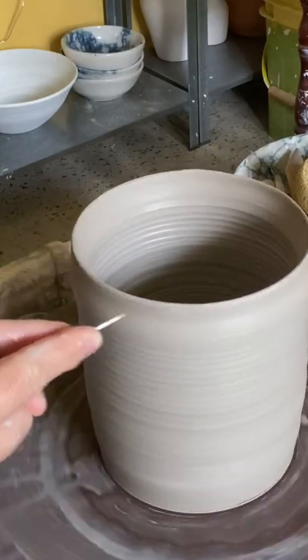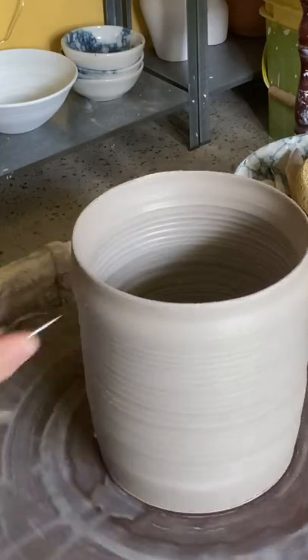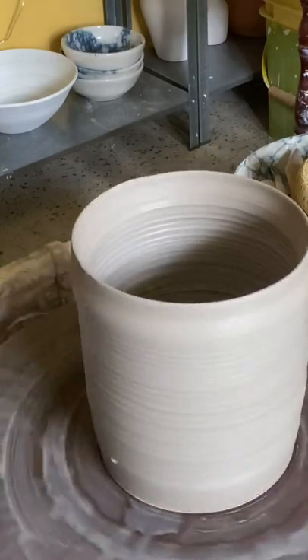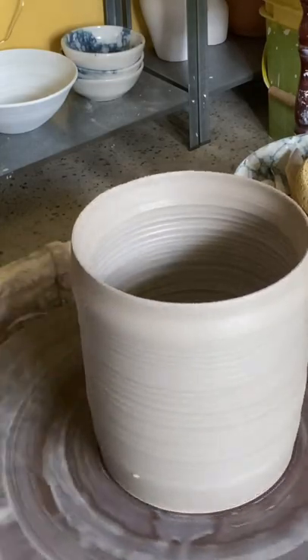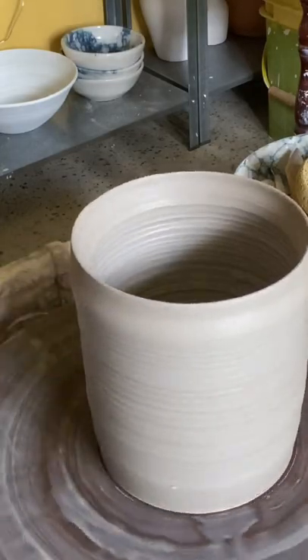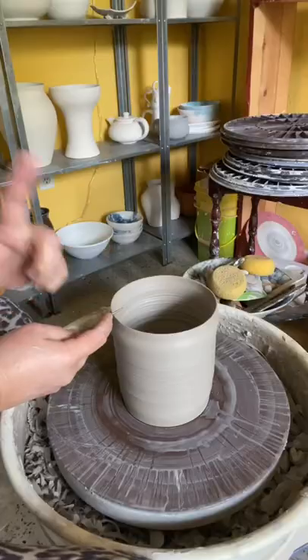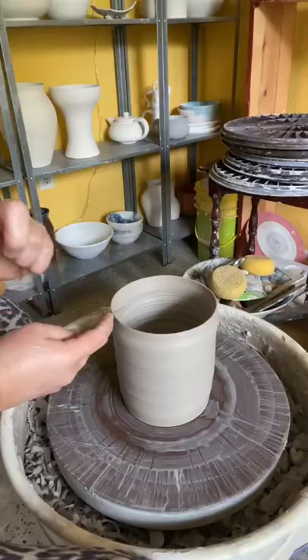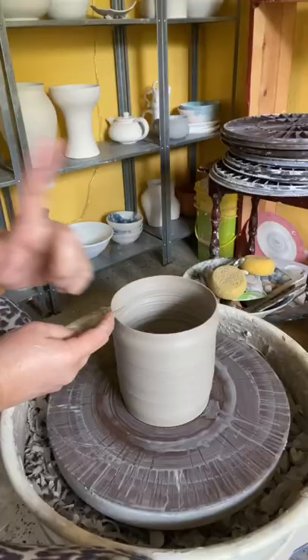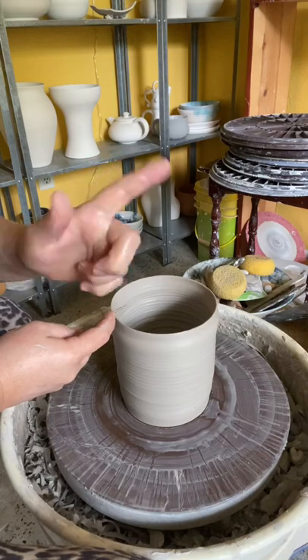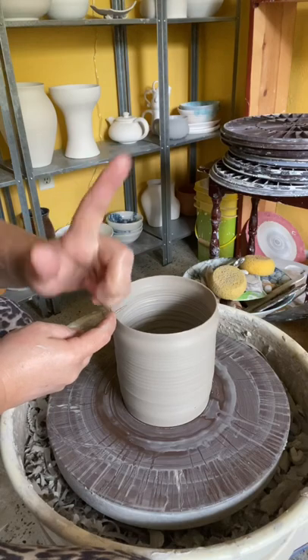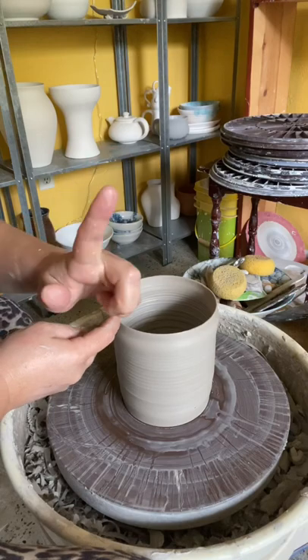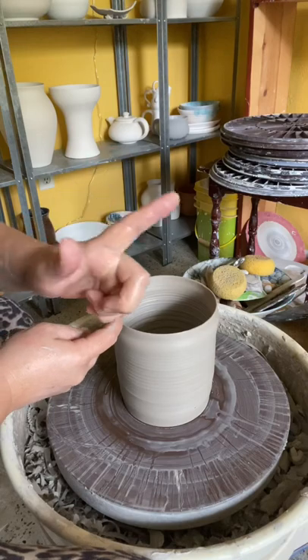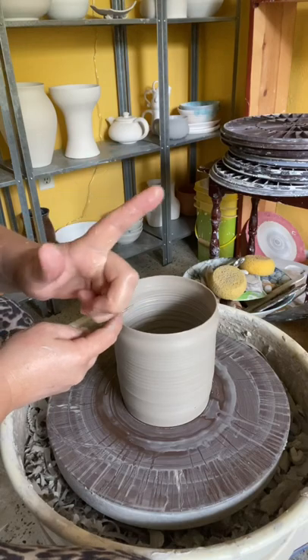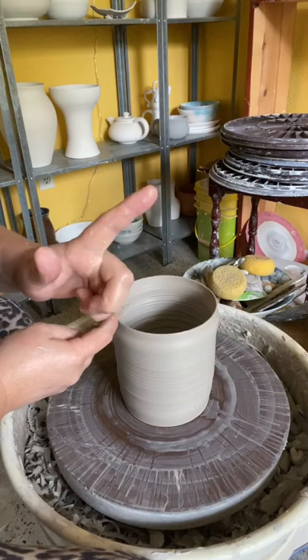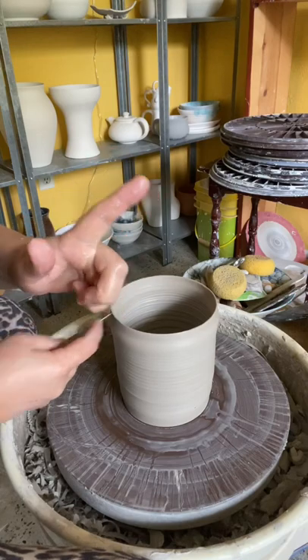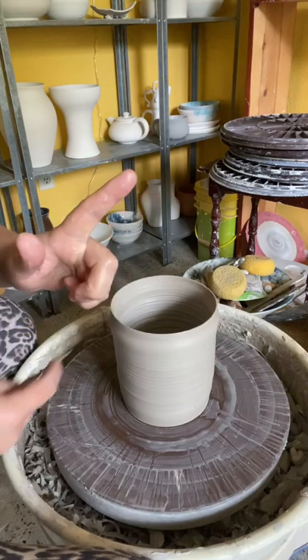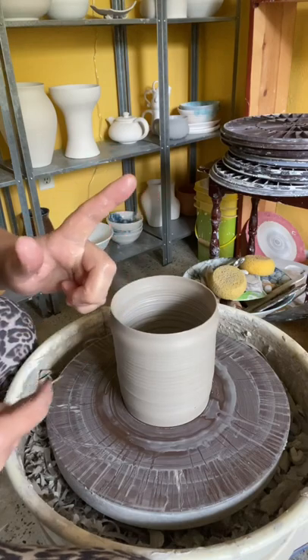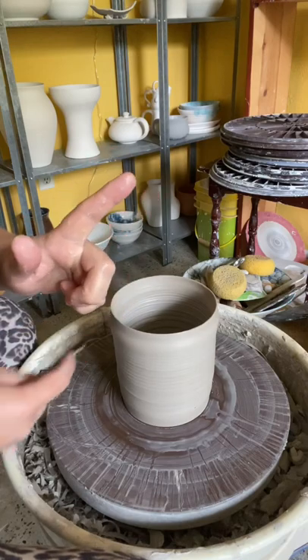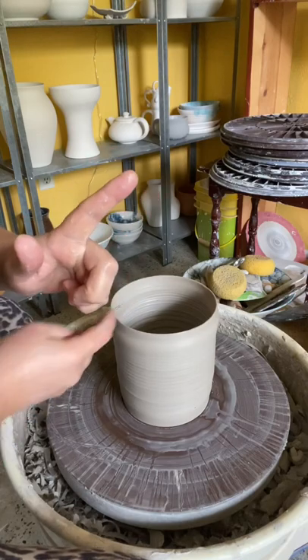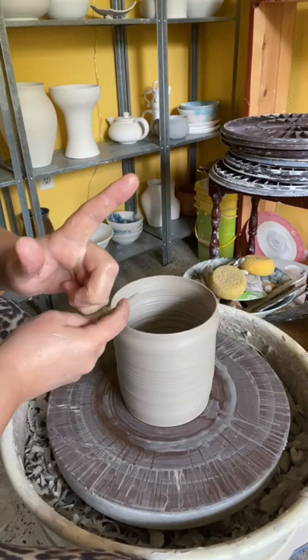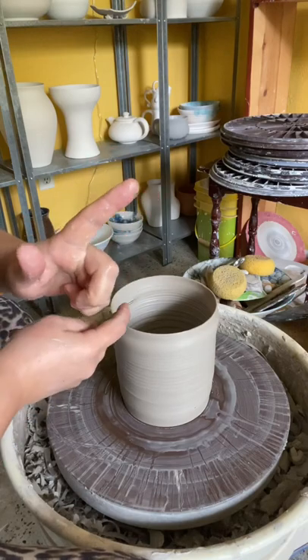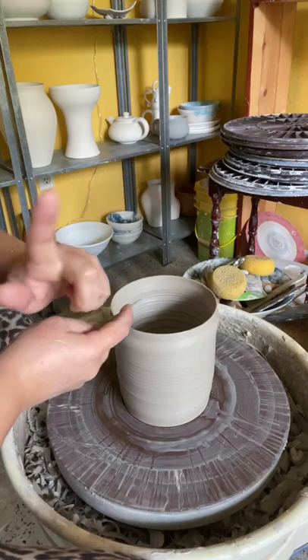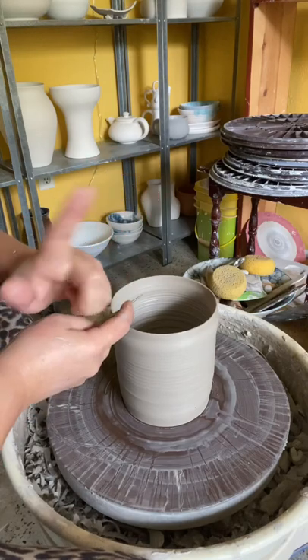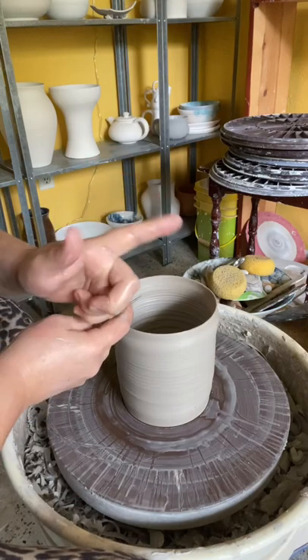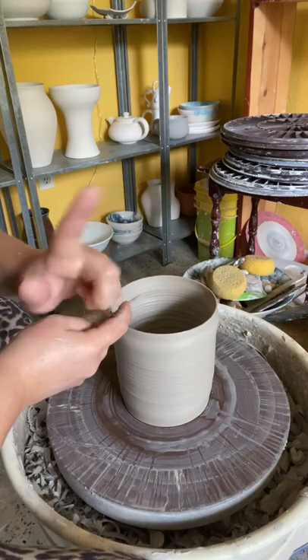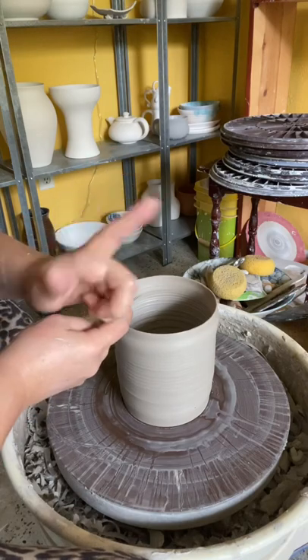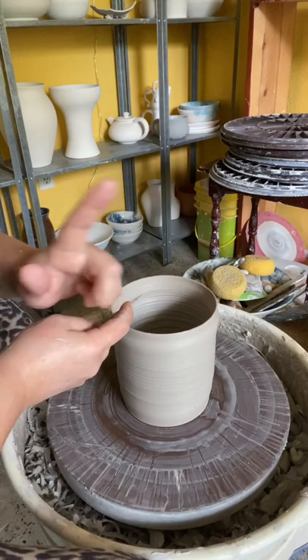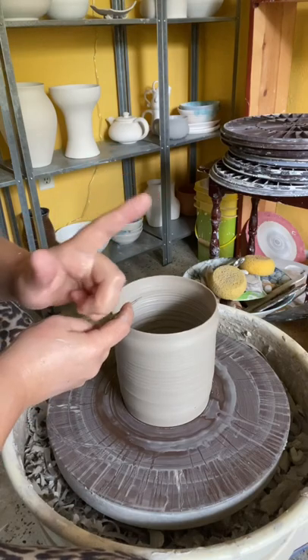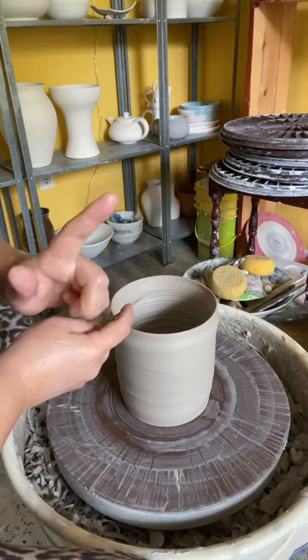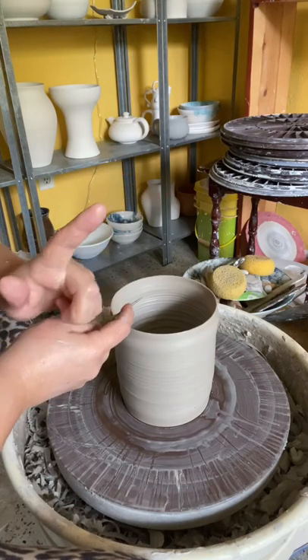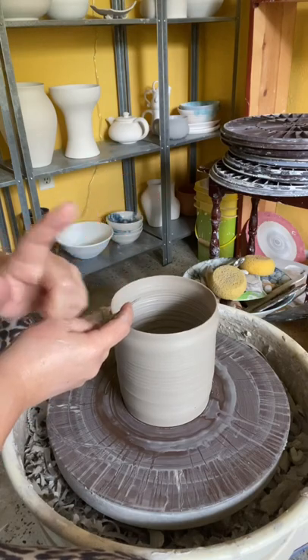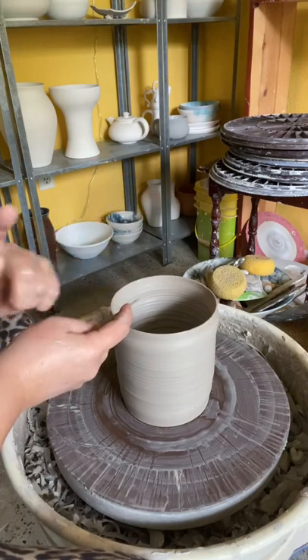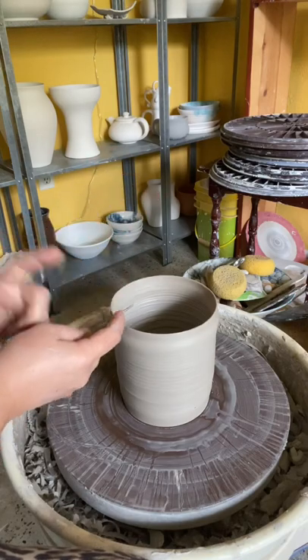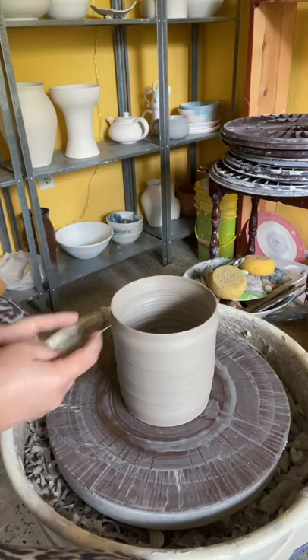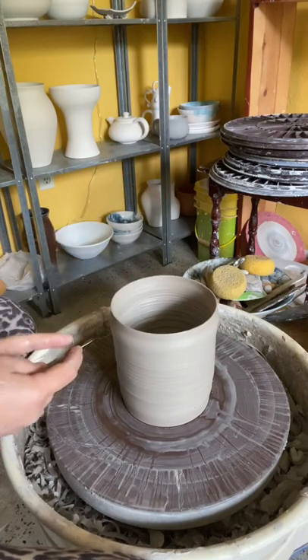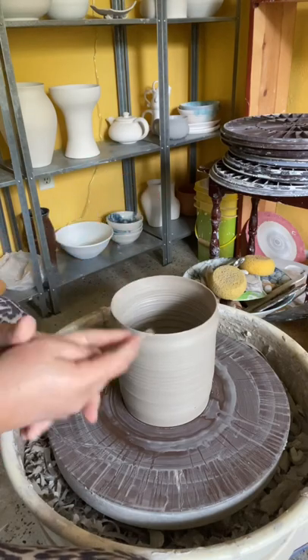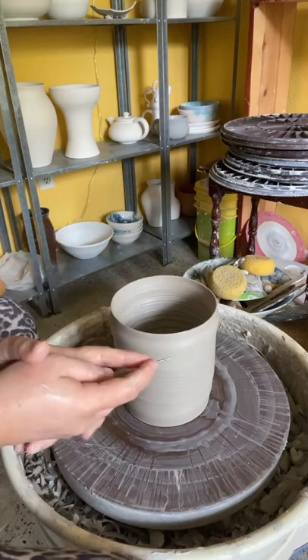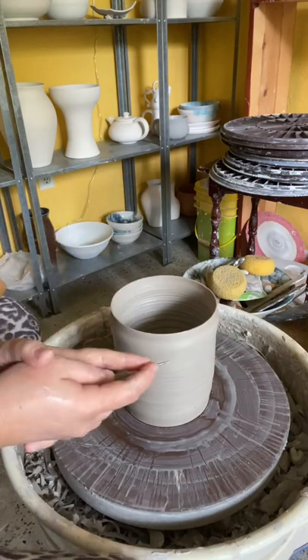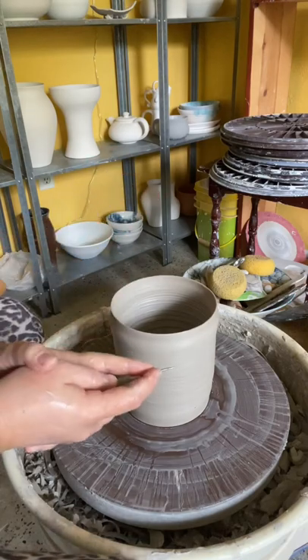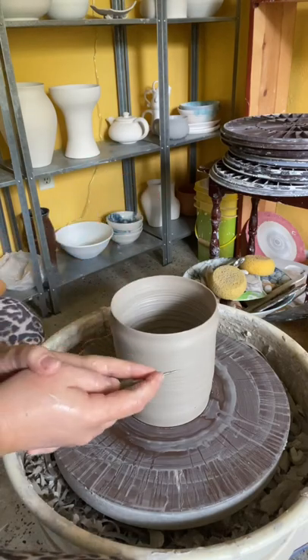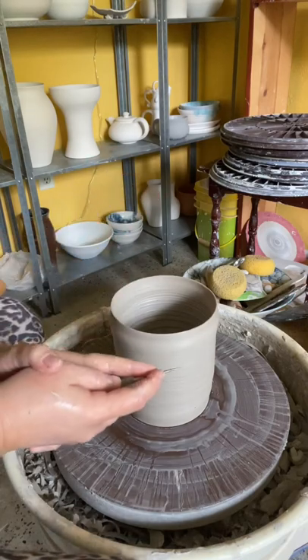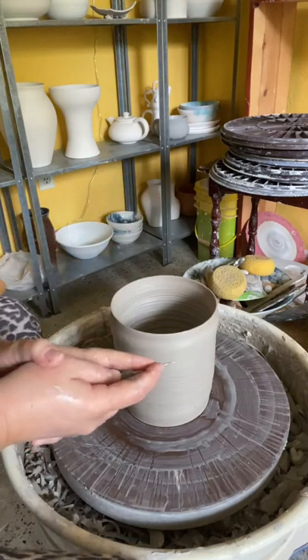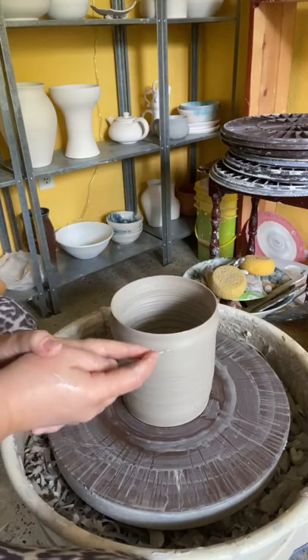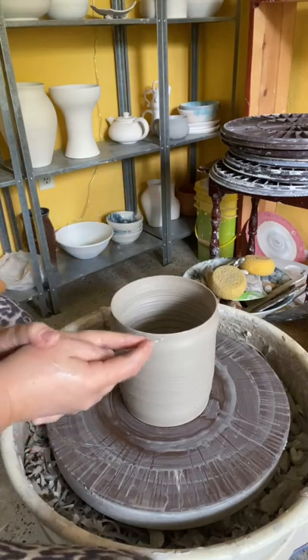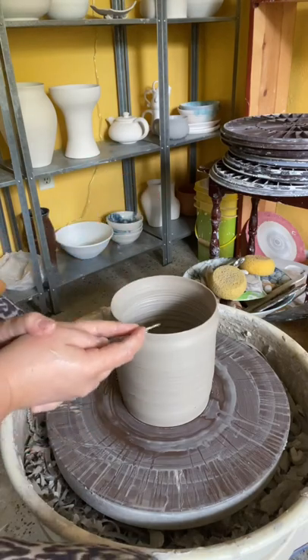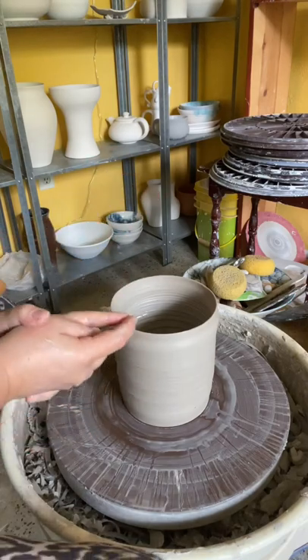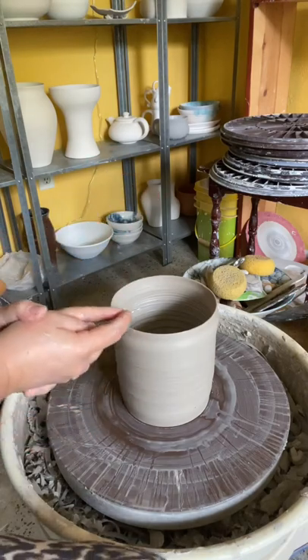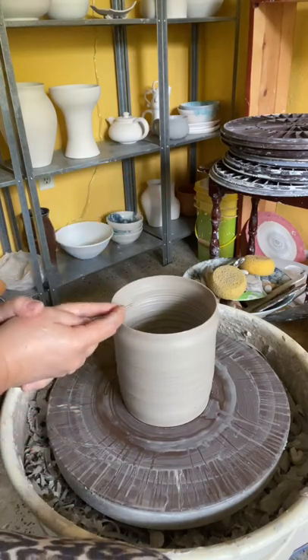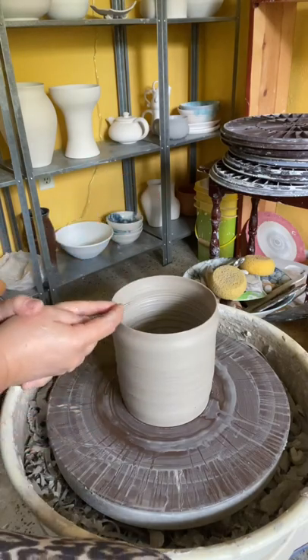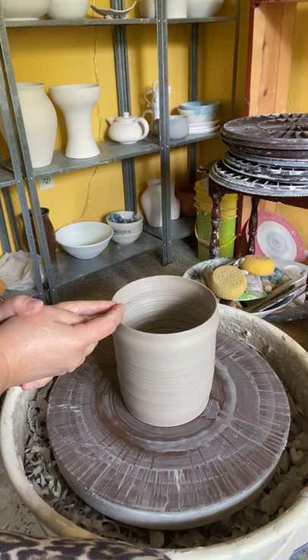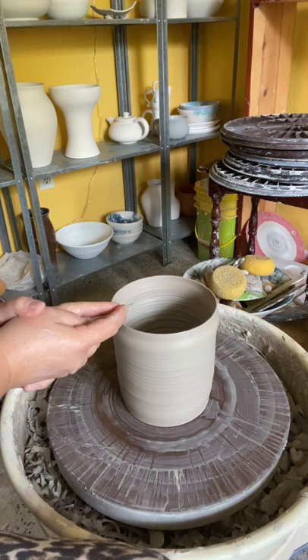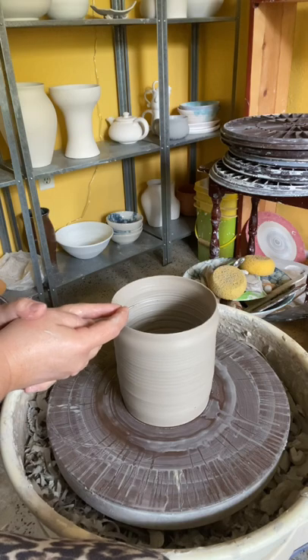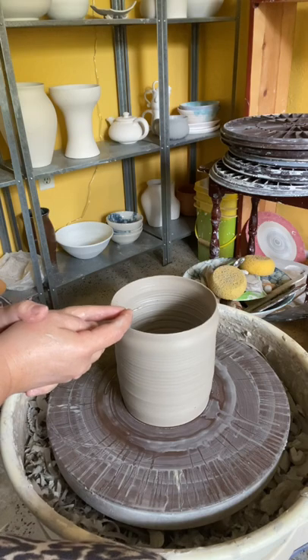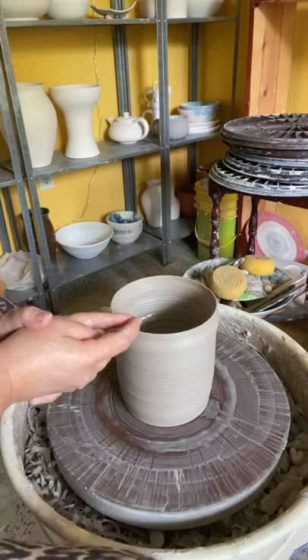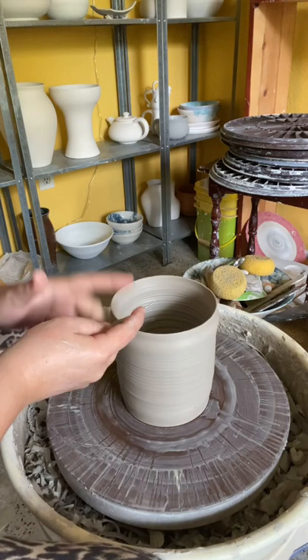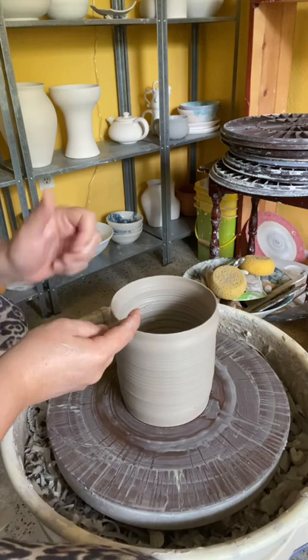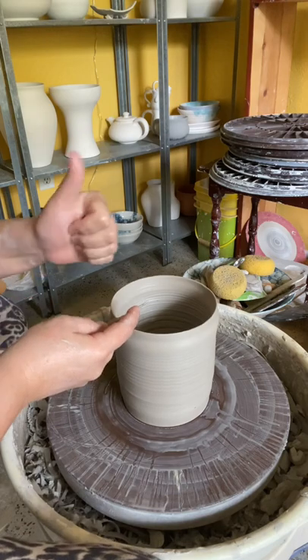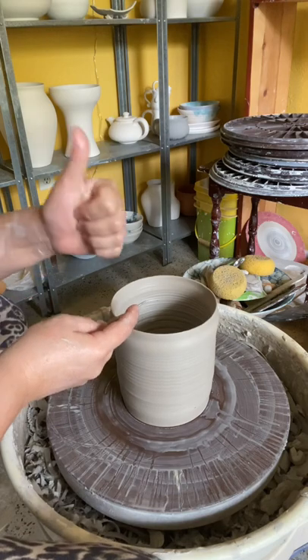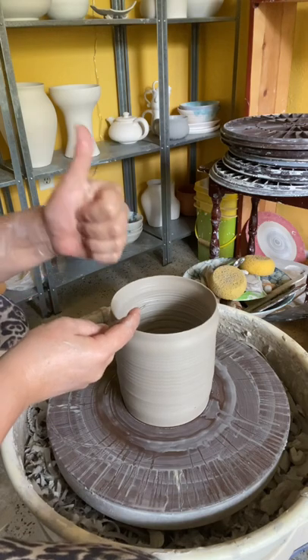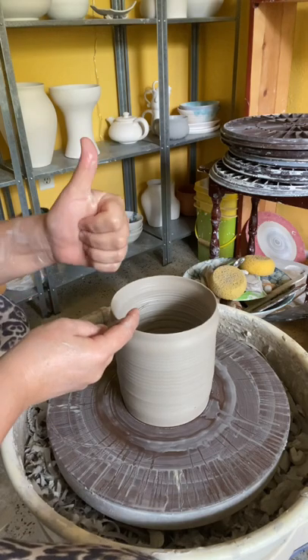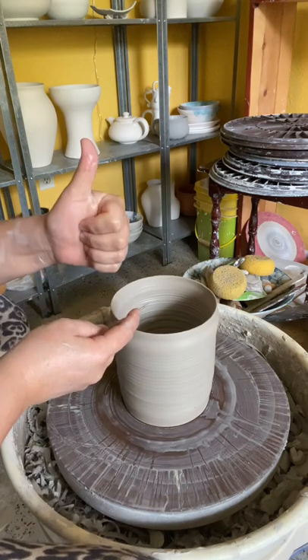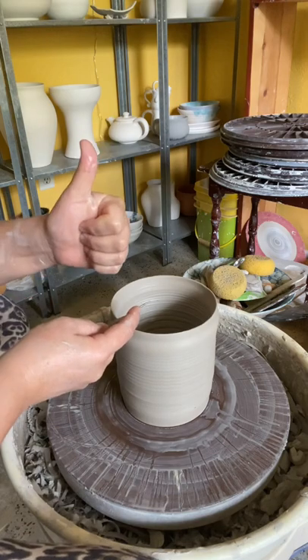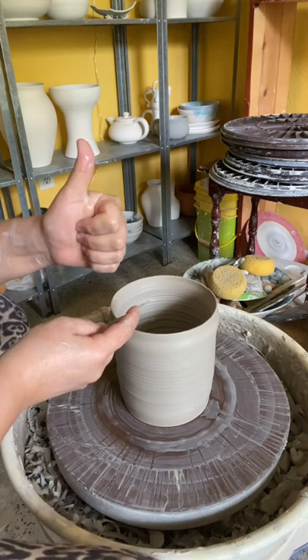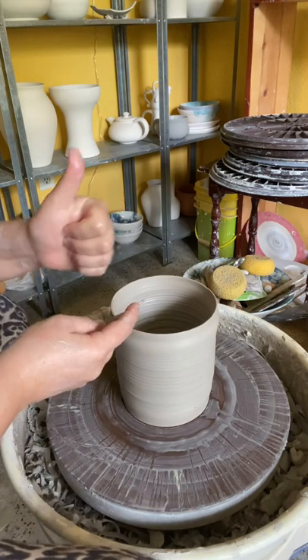Whatever you do, do not stab it straight on. This is how you're going to warp and mess up your rim. Come in from the side.